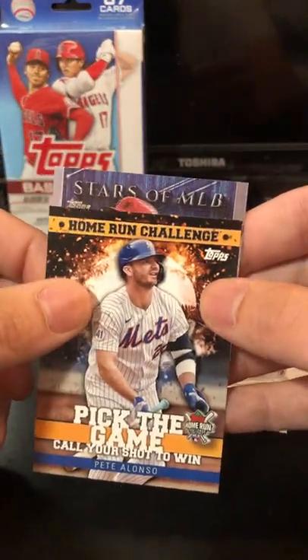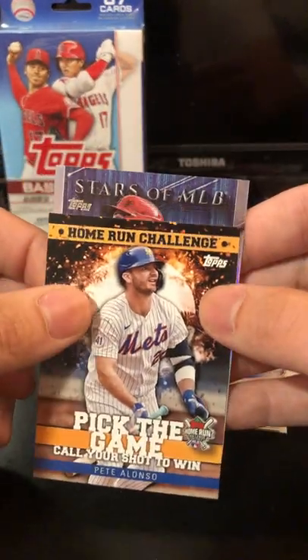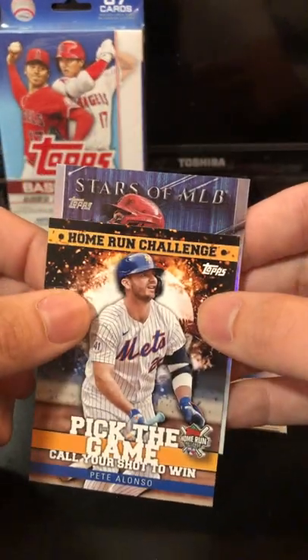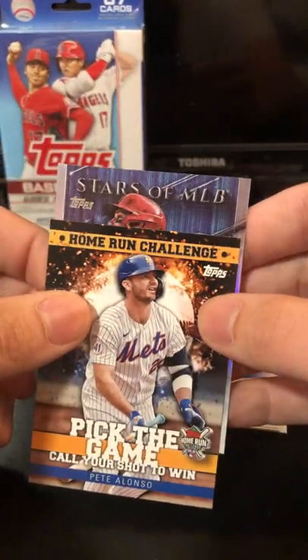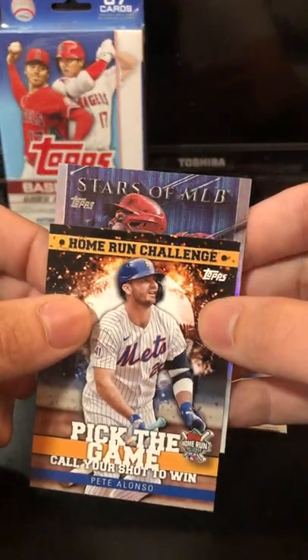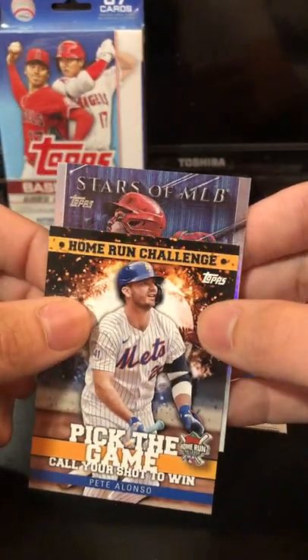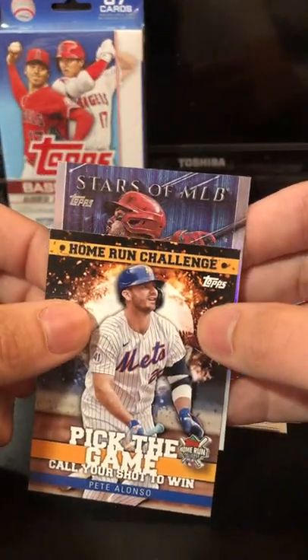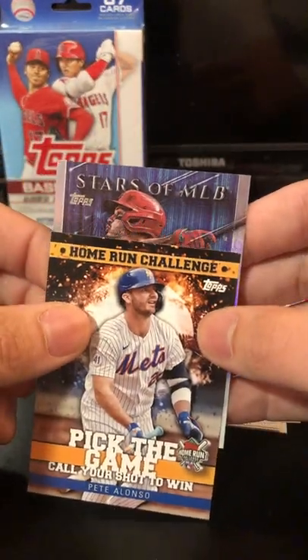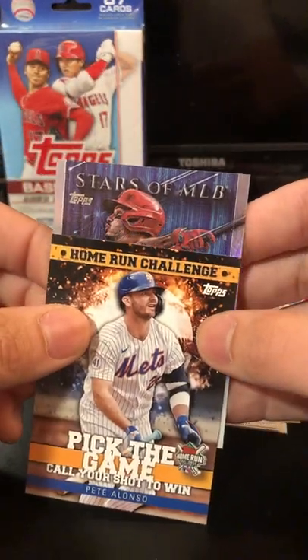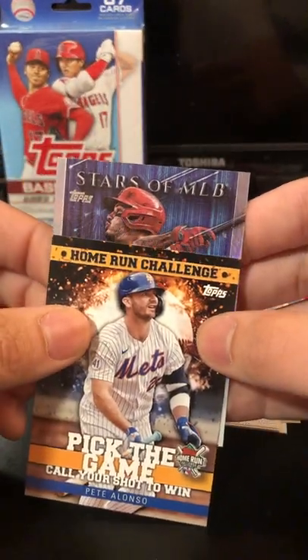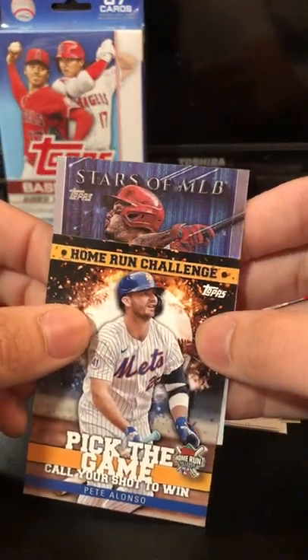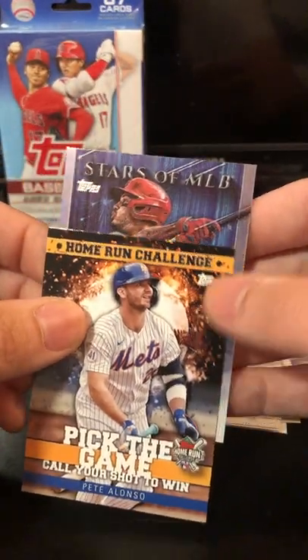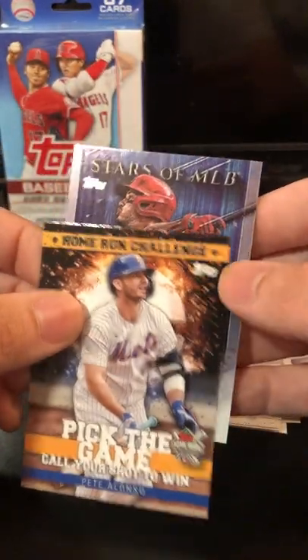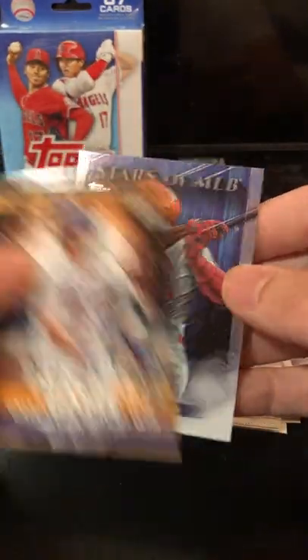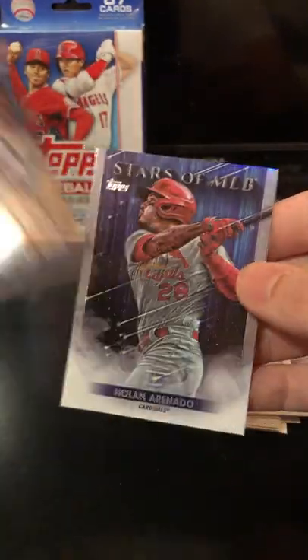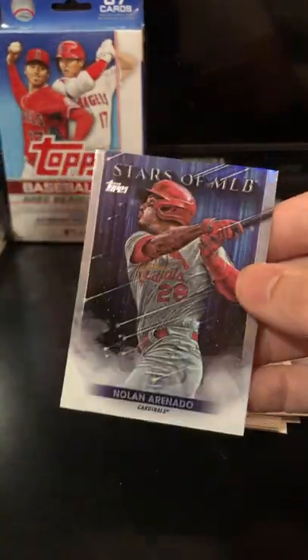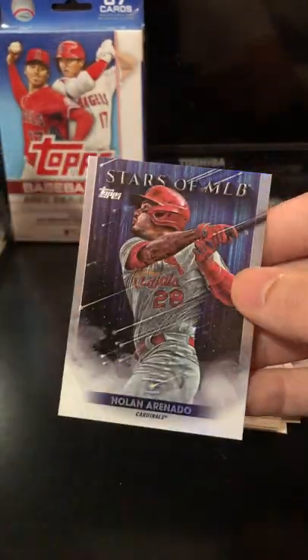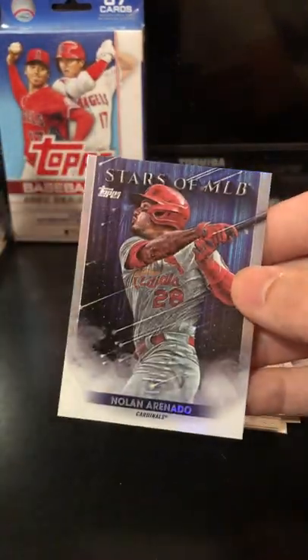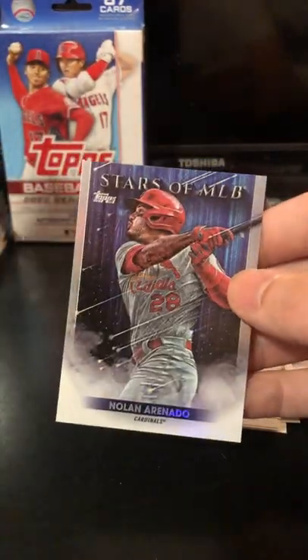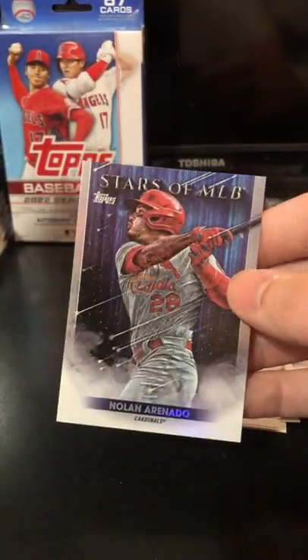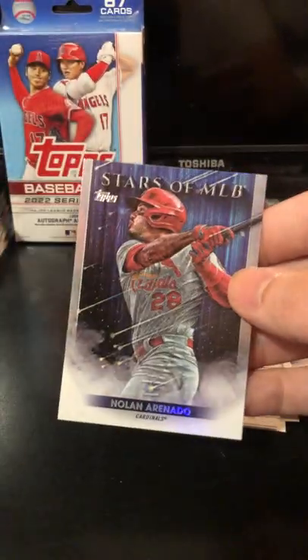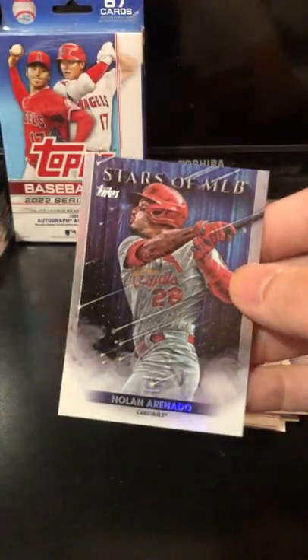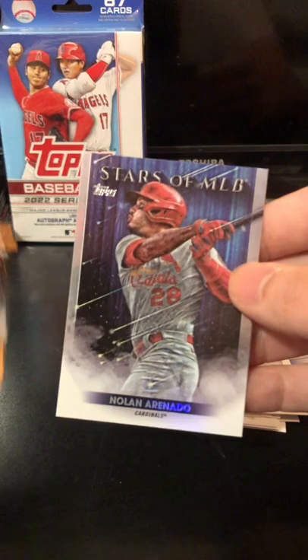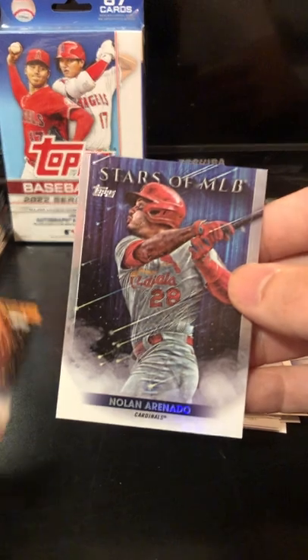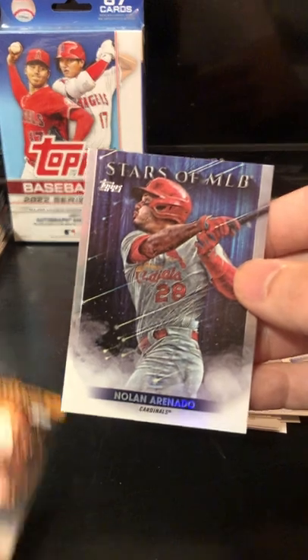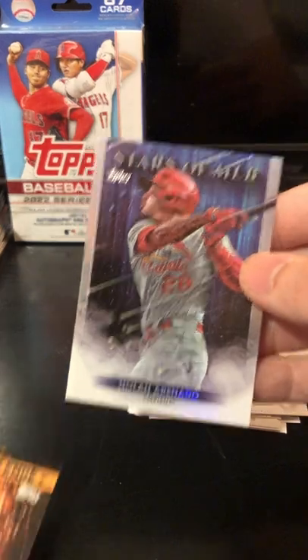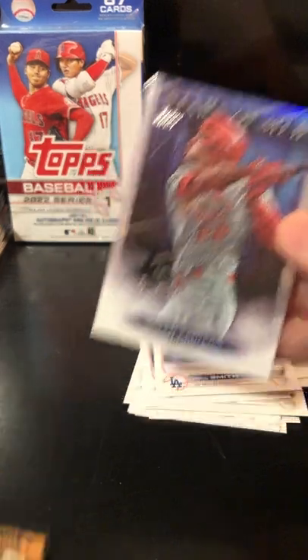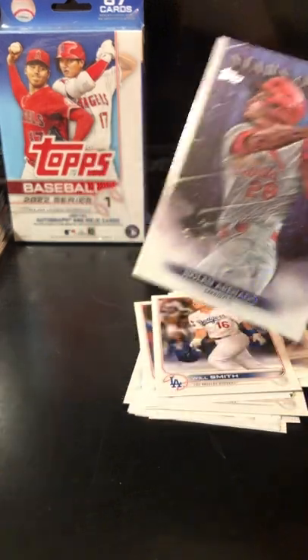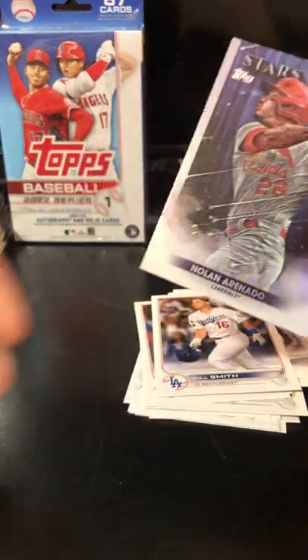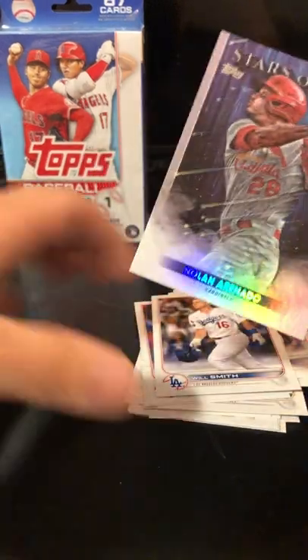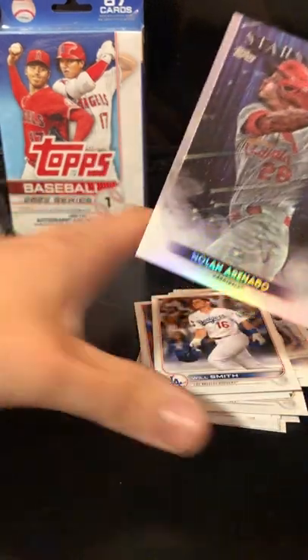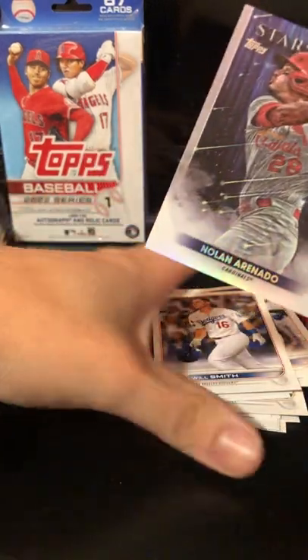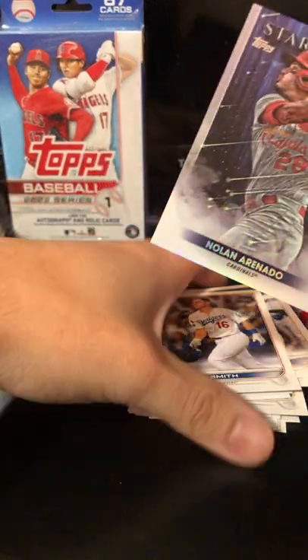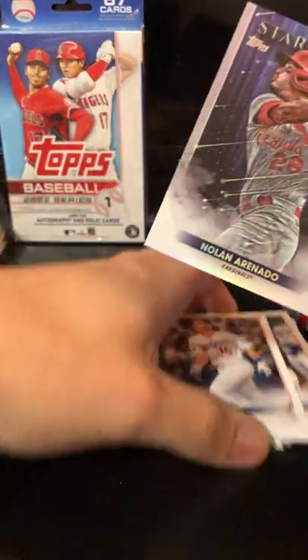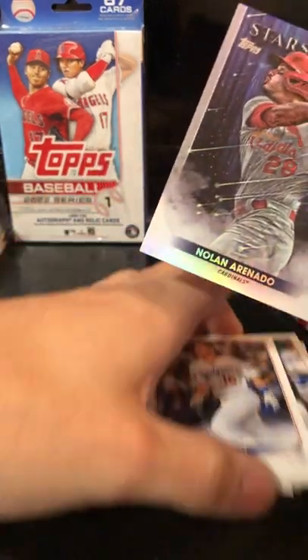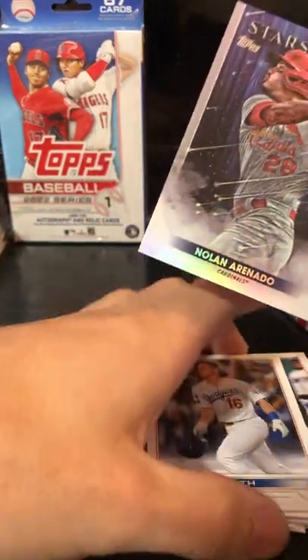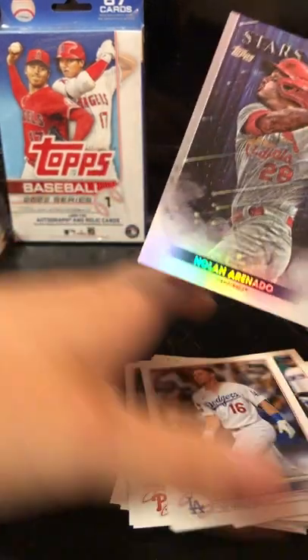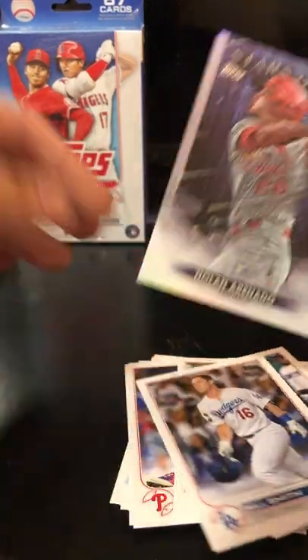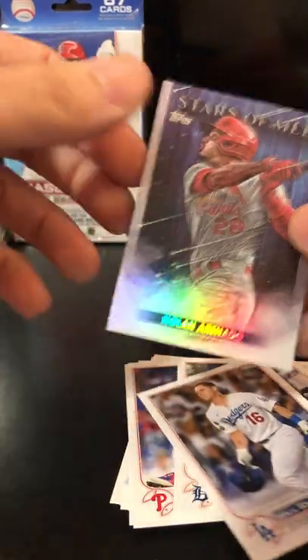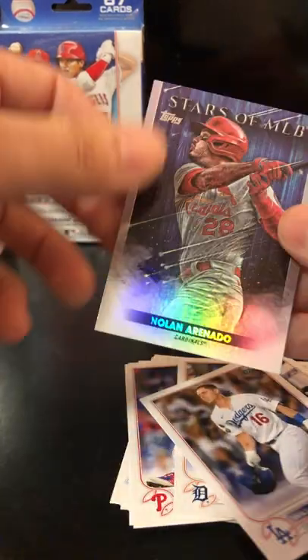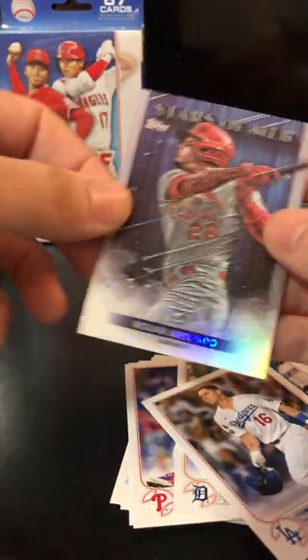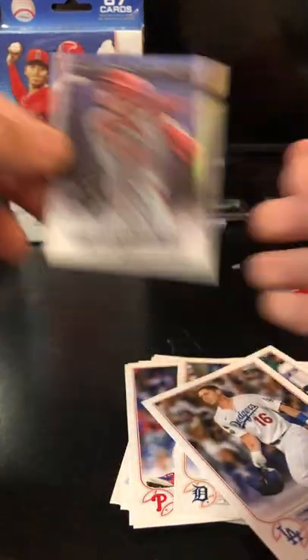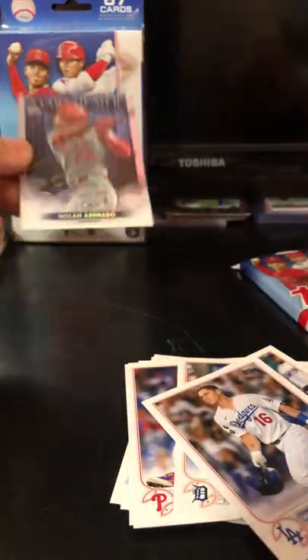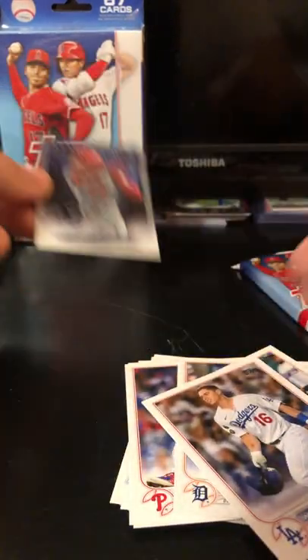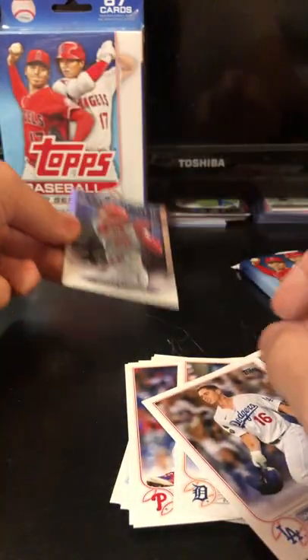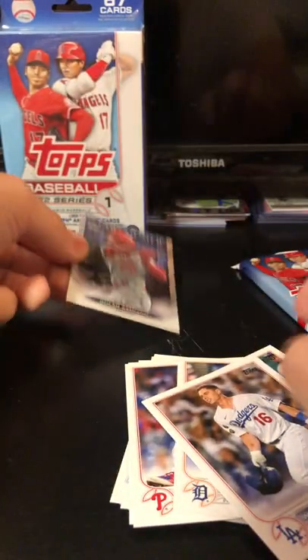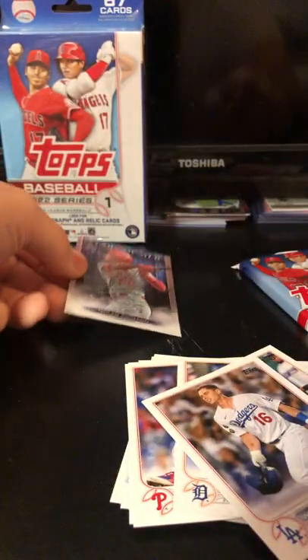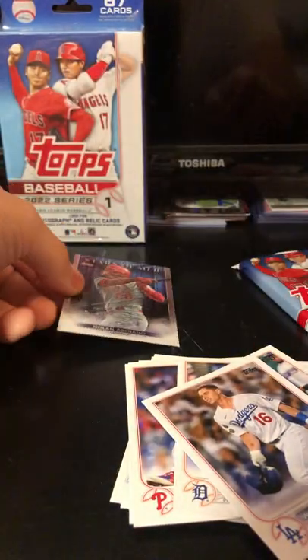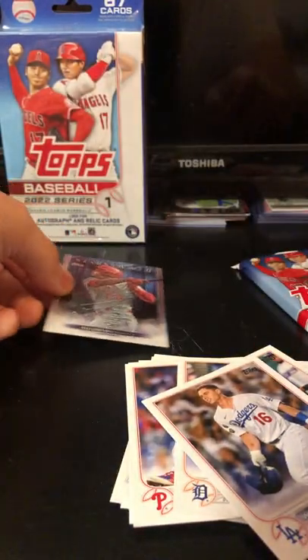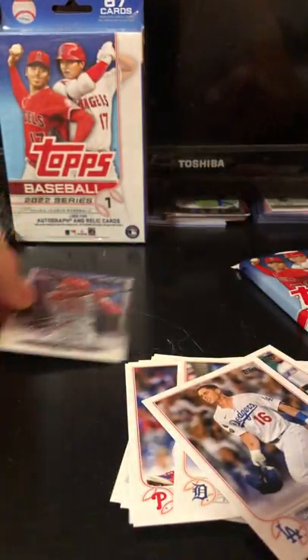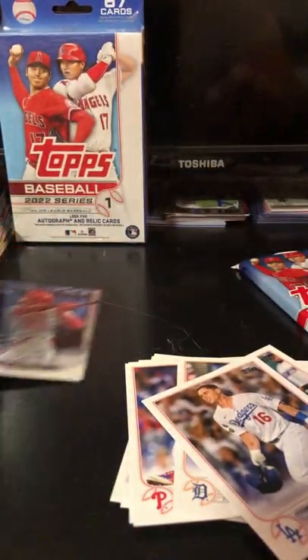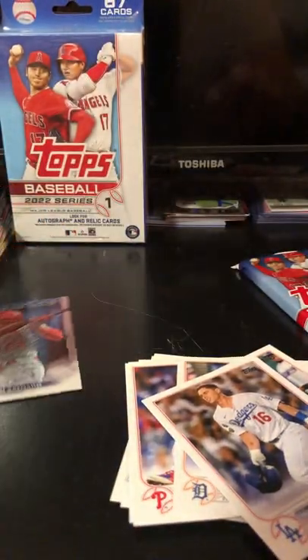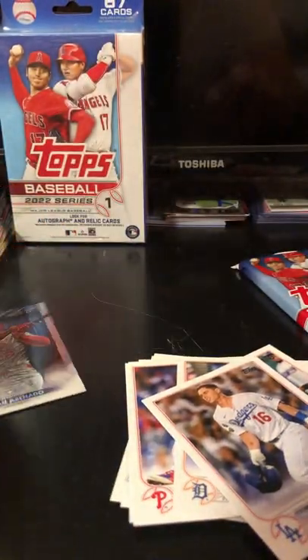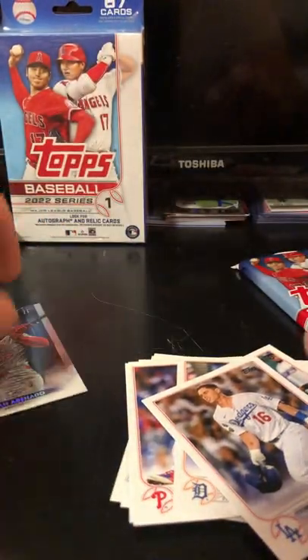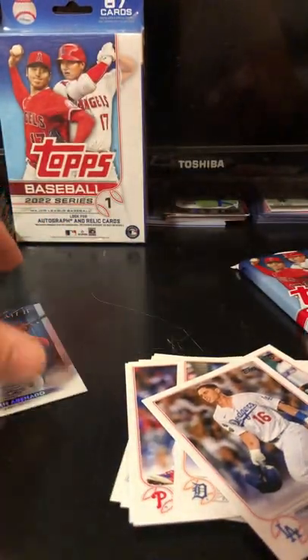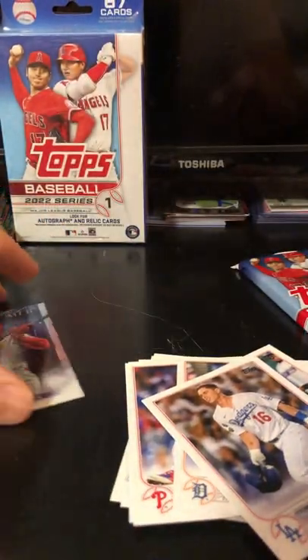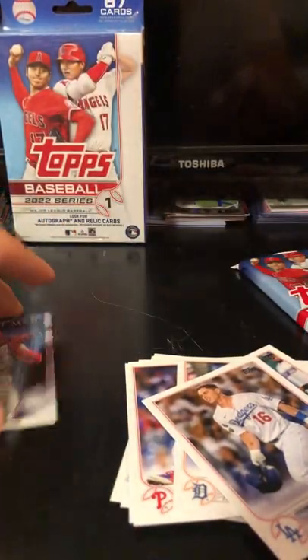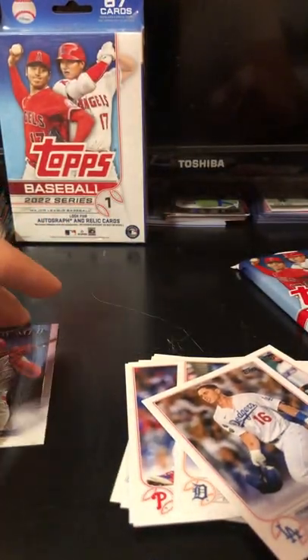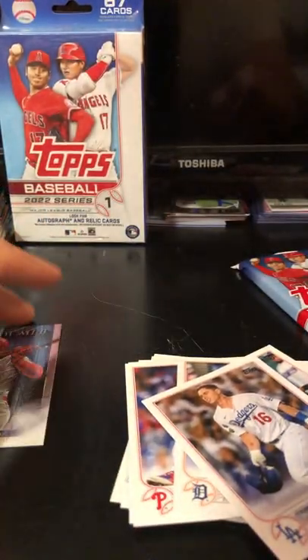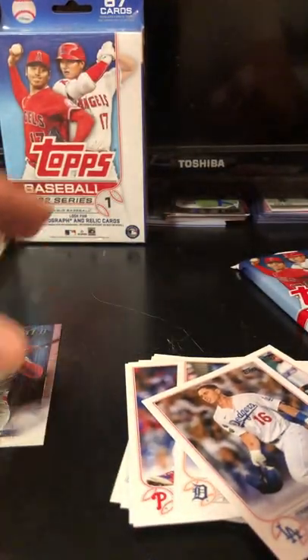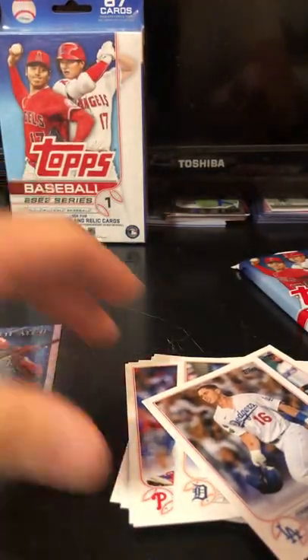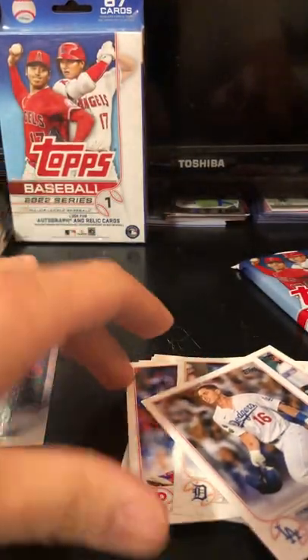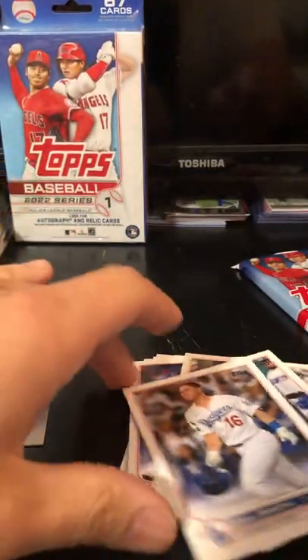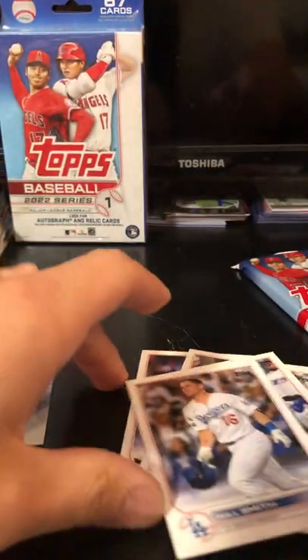Got a Pete Alonso Pick of the Game. We got Stars in the MLB. Nice. Nolan Arenado. Cool.